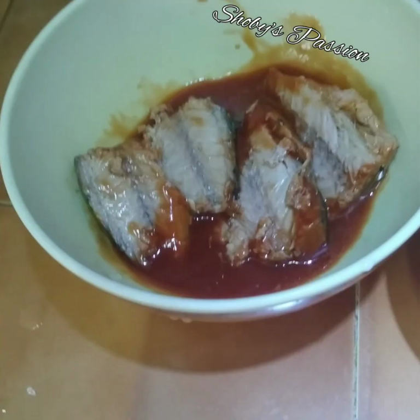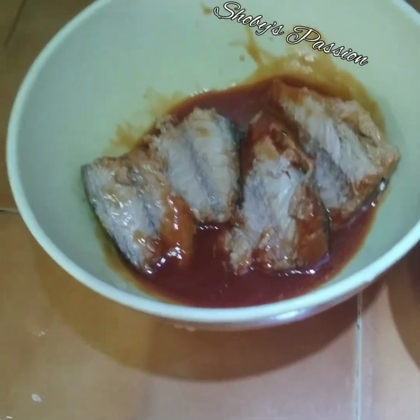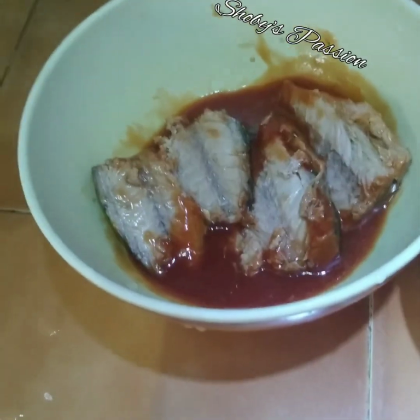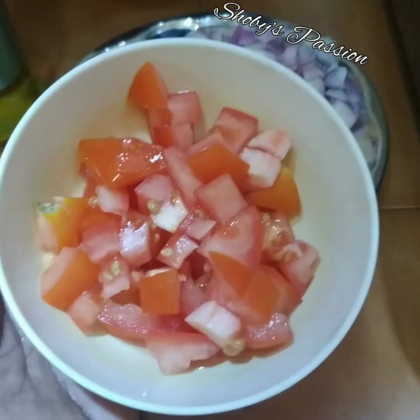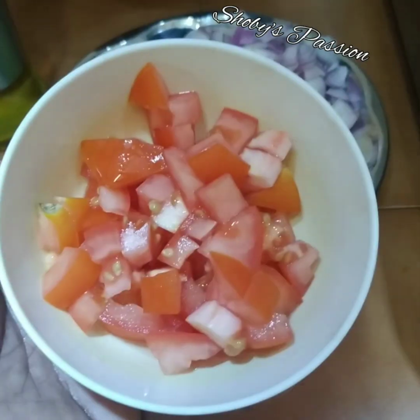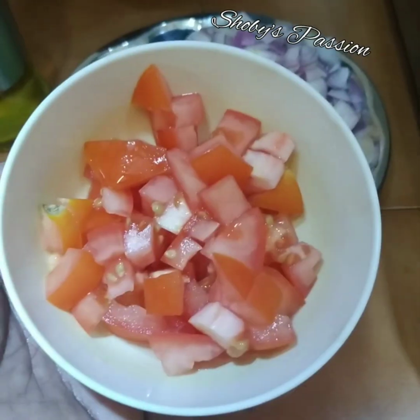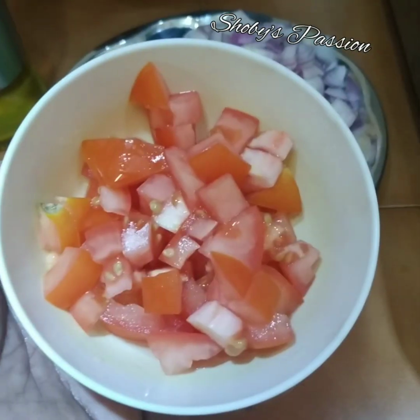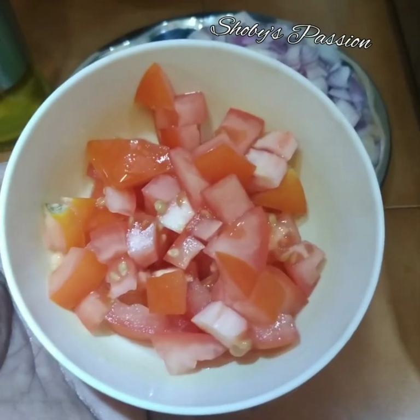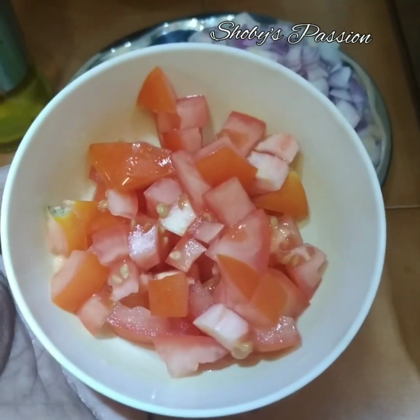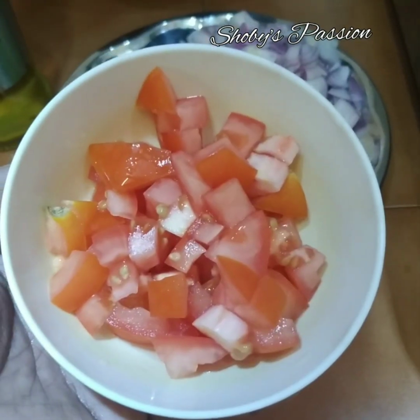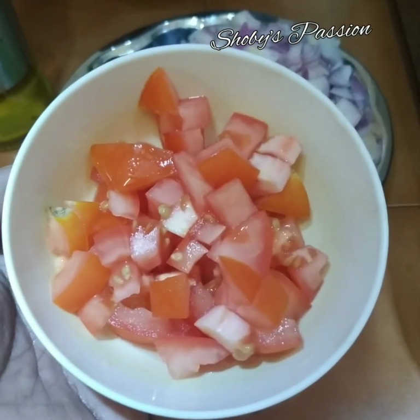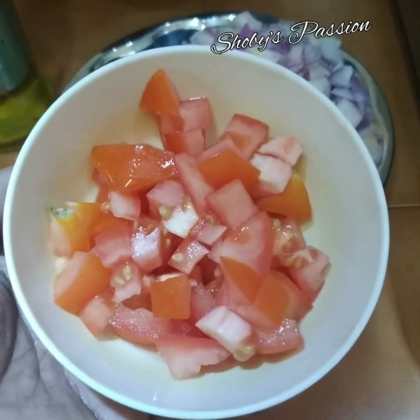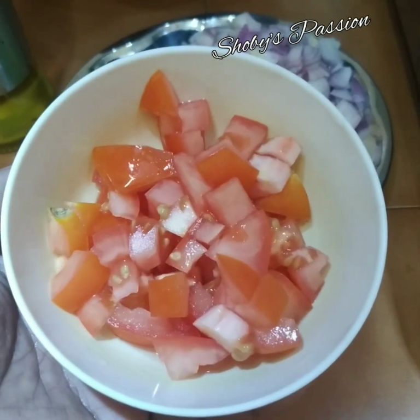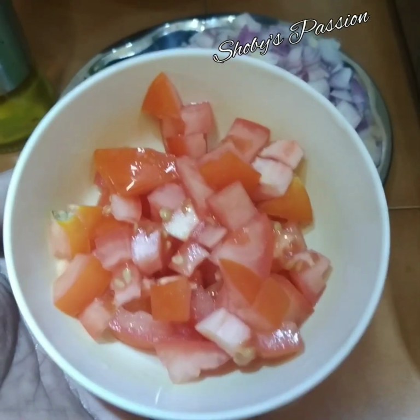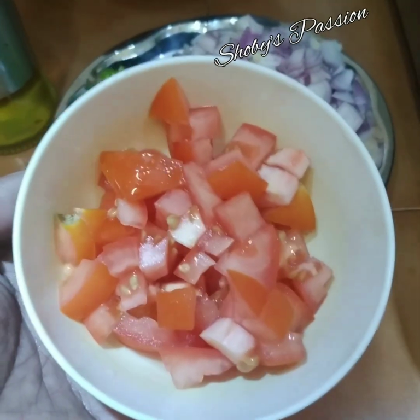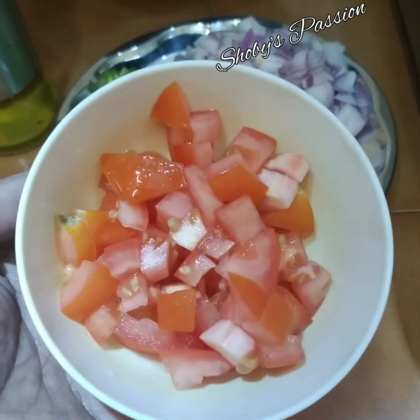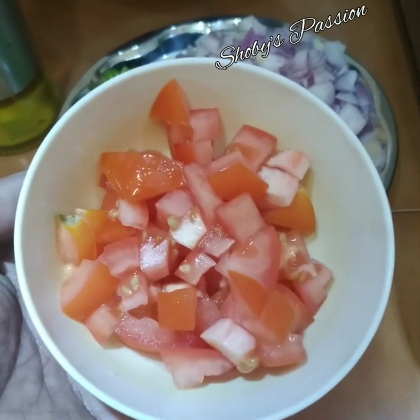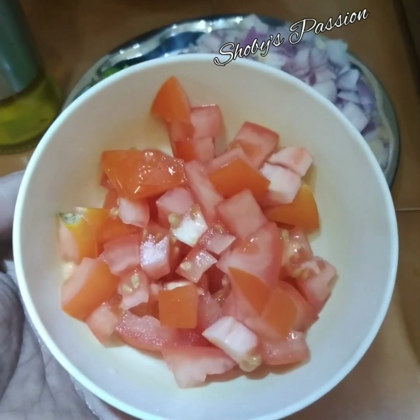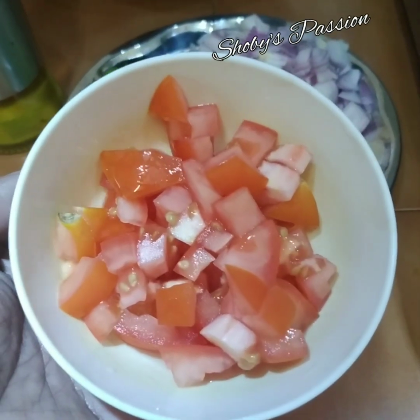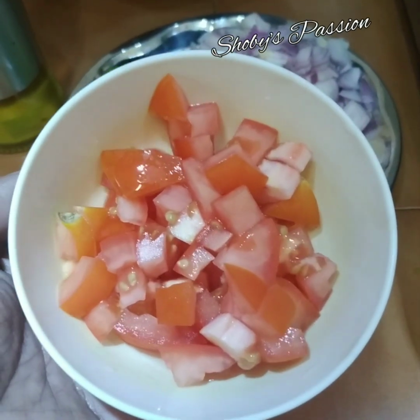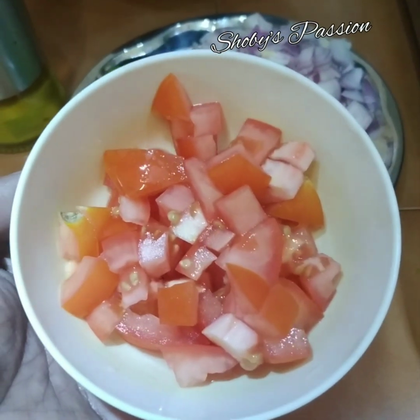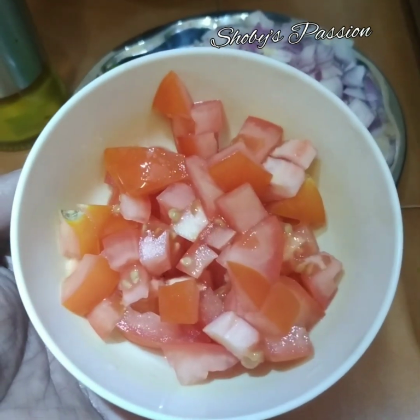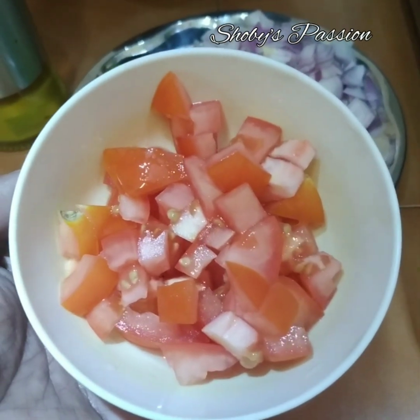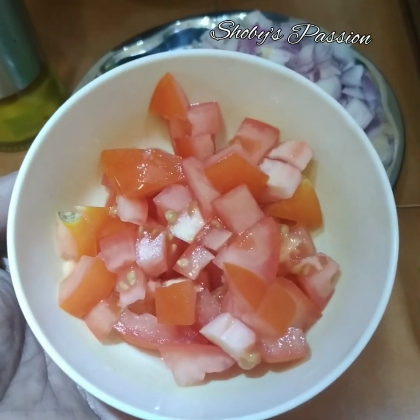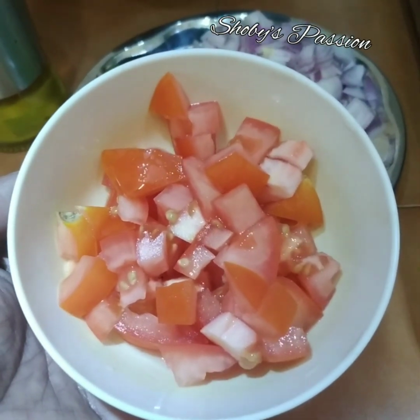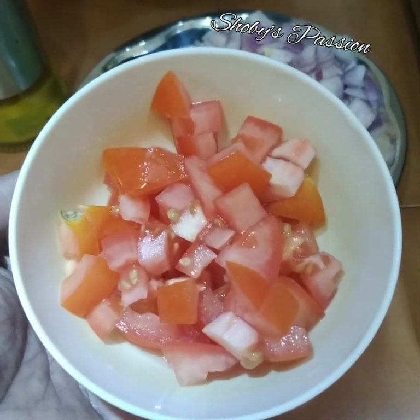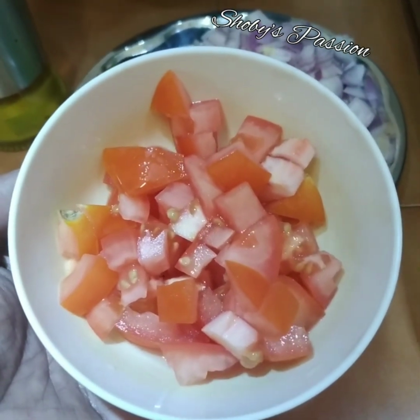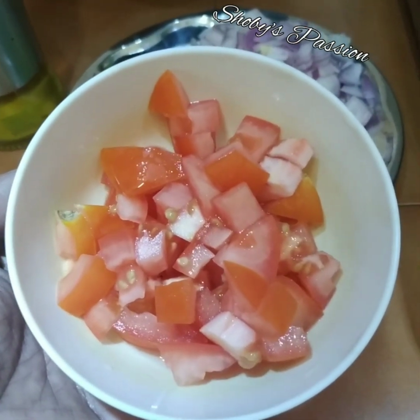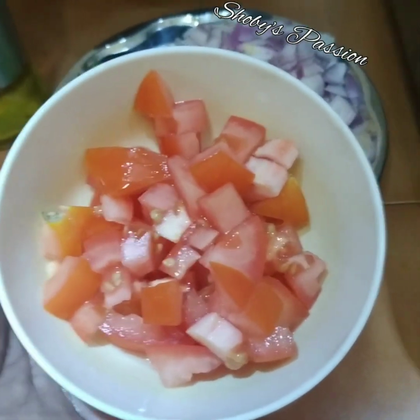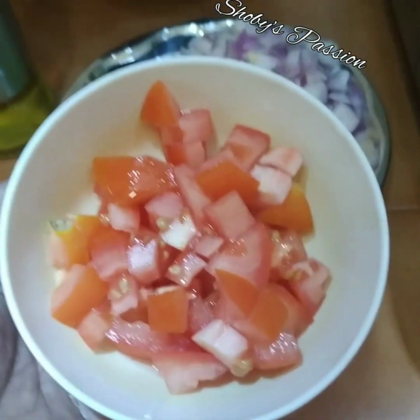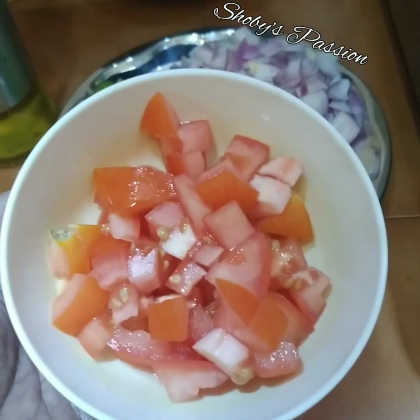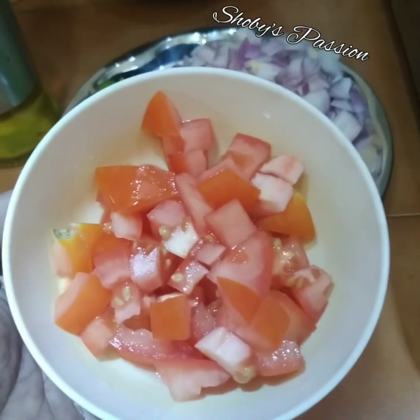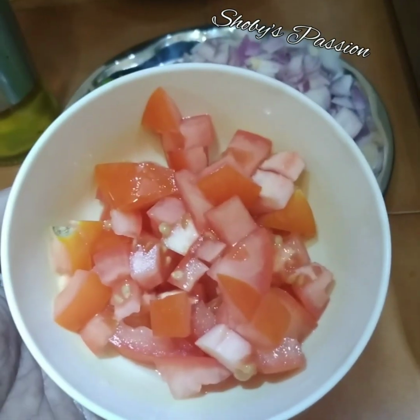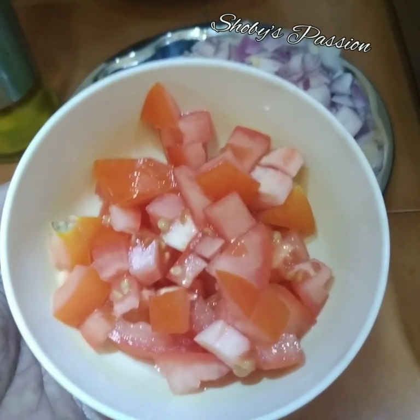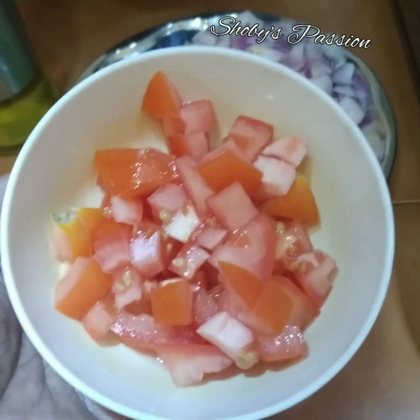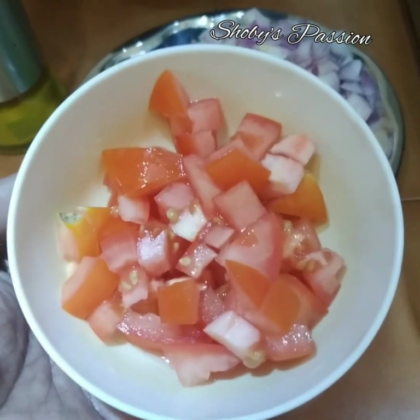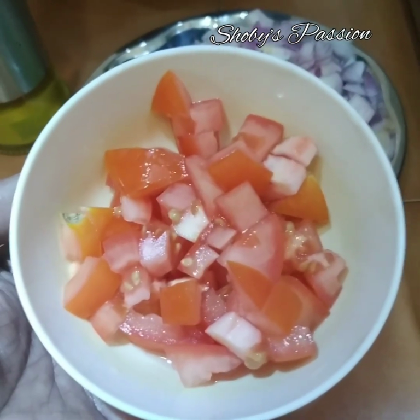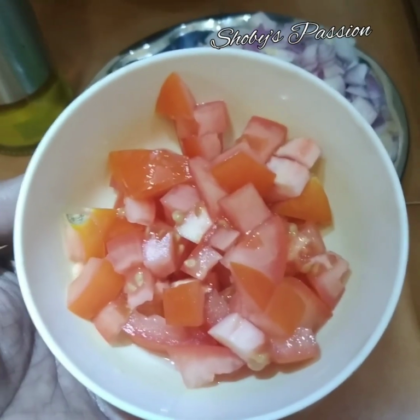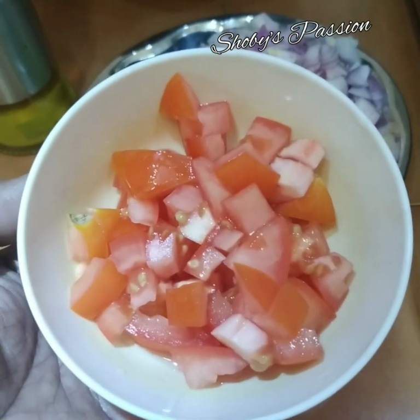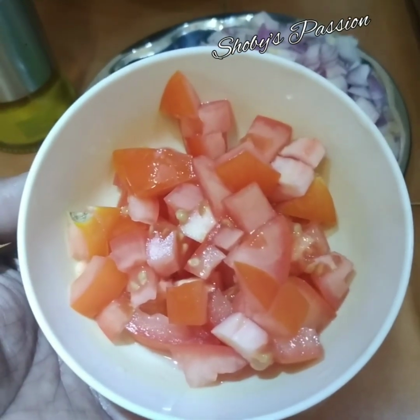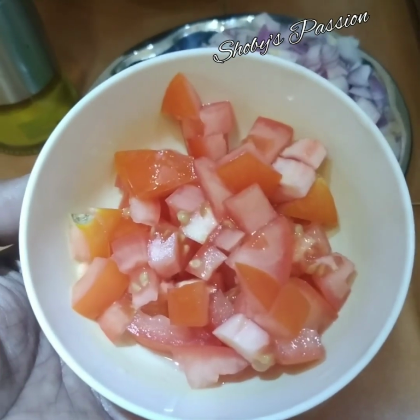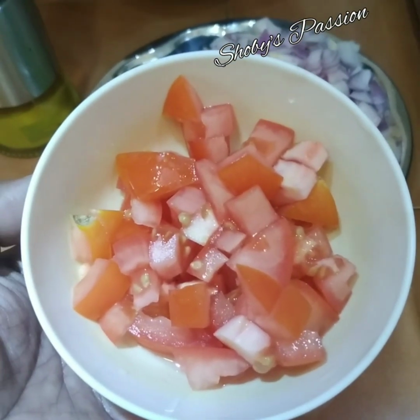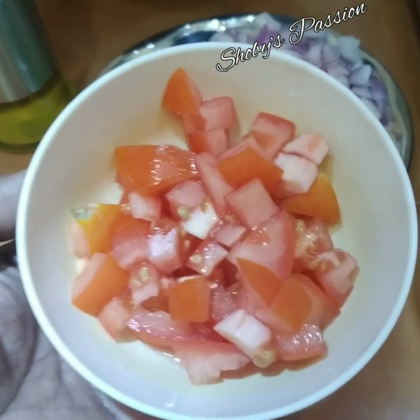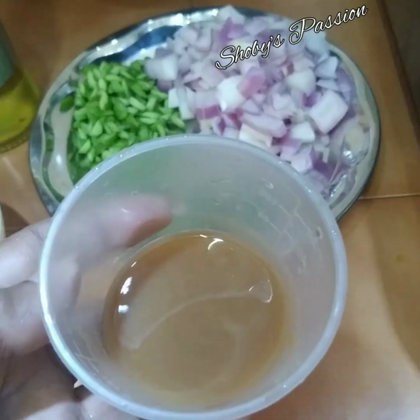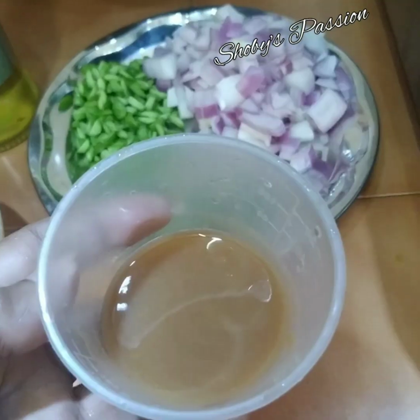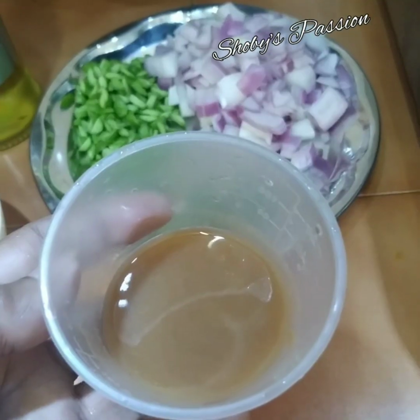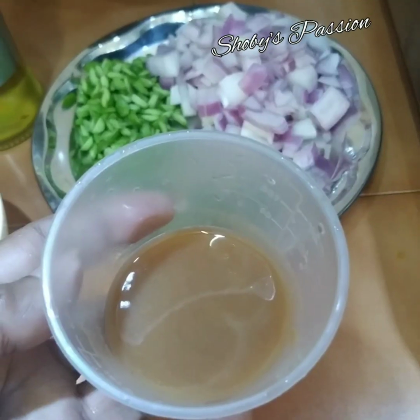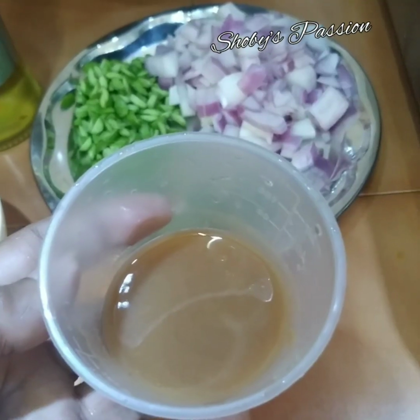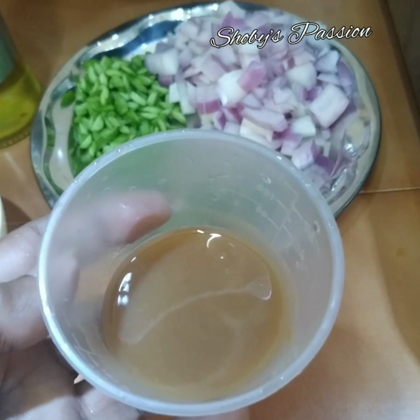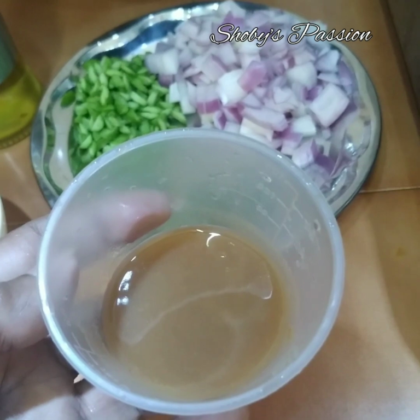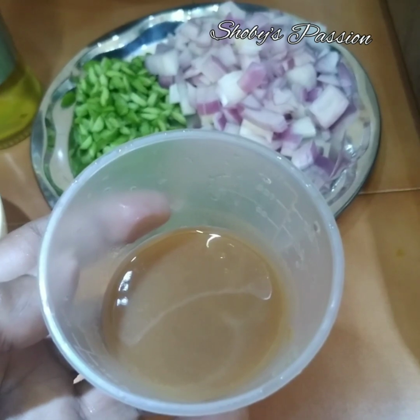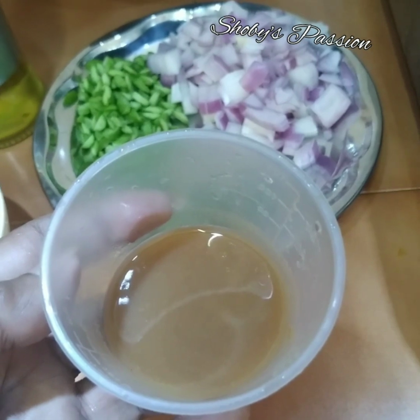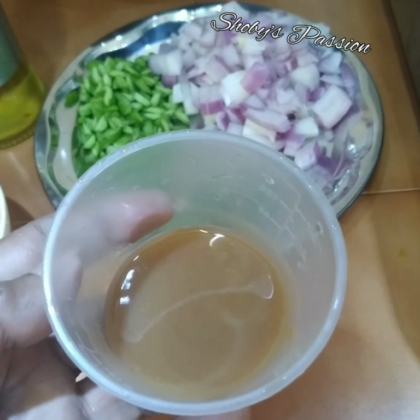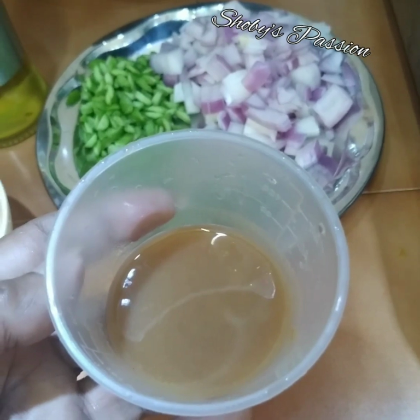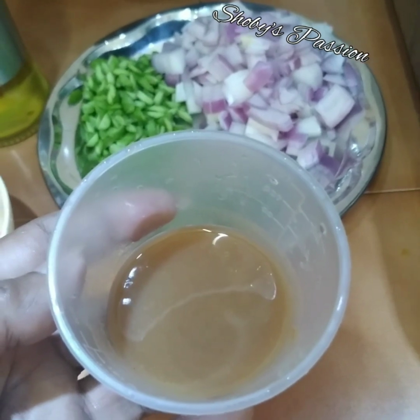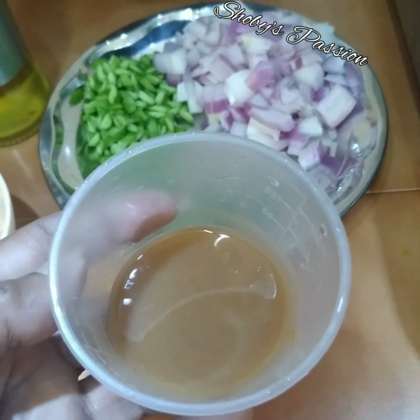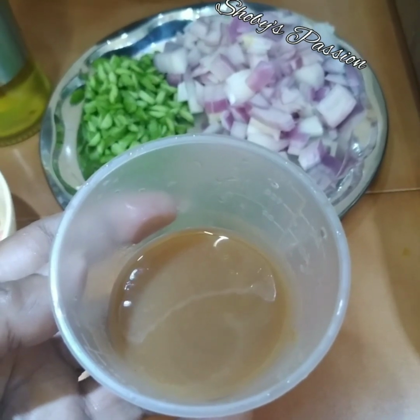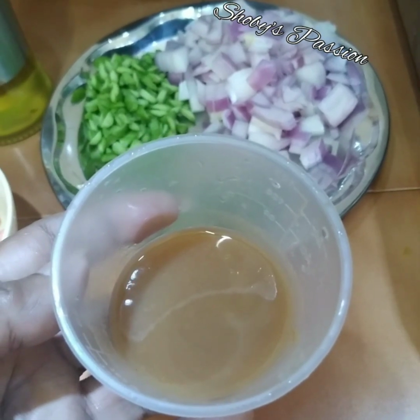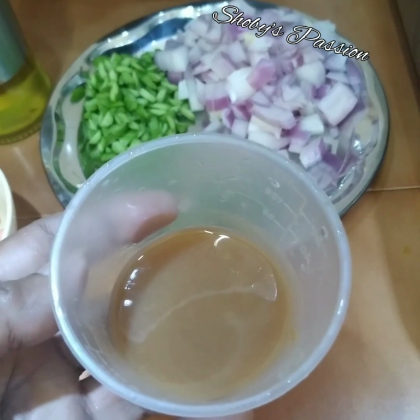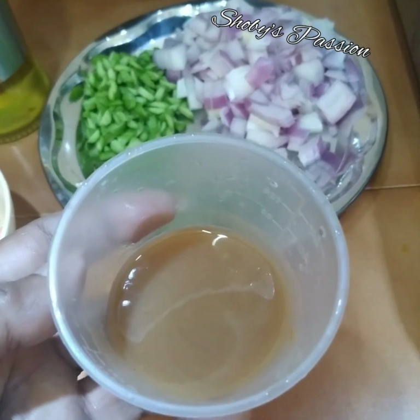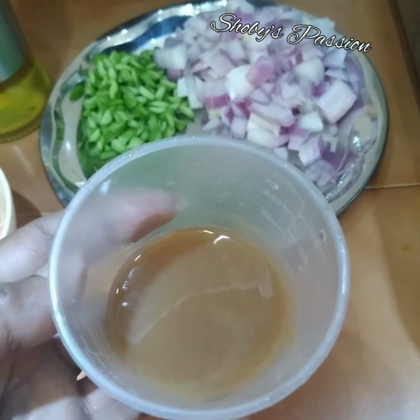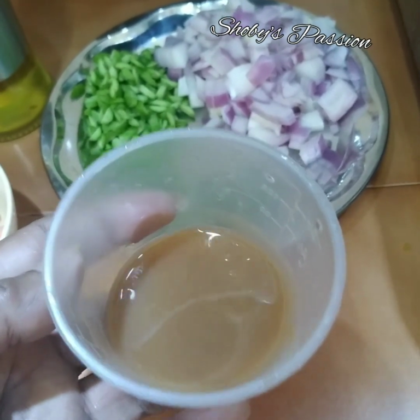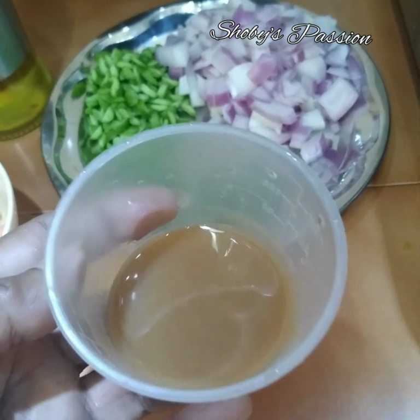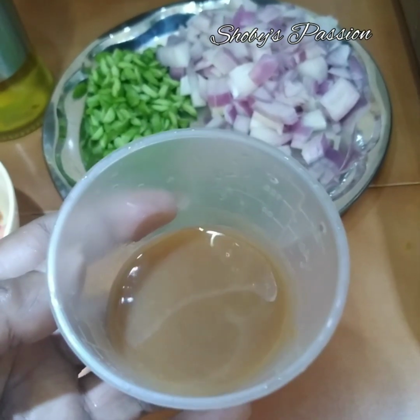1 biji tomato yang dipotong dadu. 3 sudu makan air asam jawa pekat.